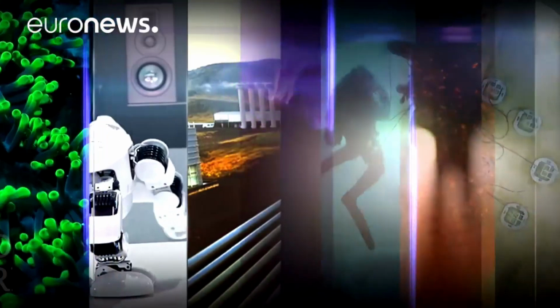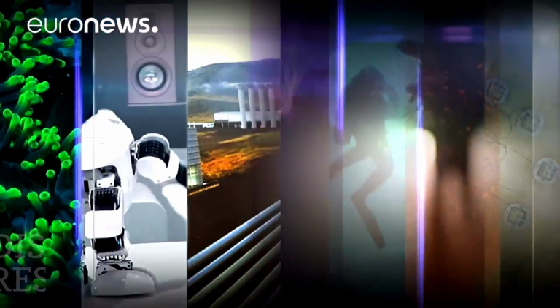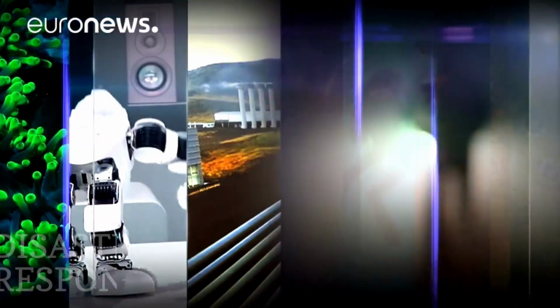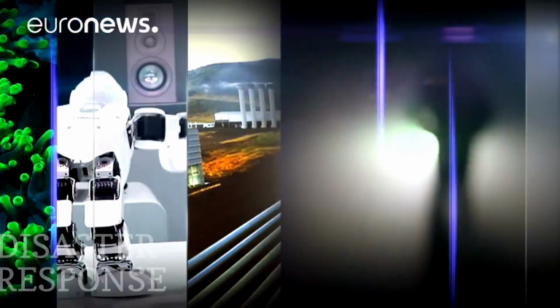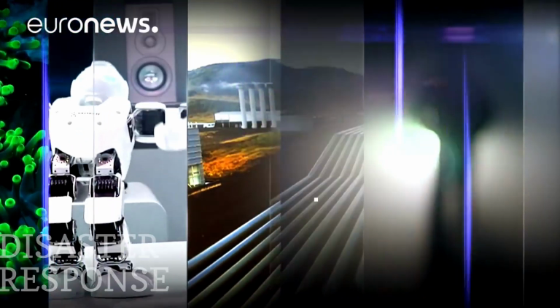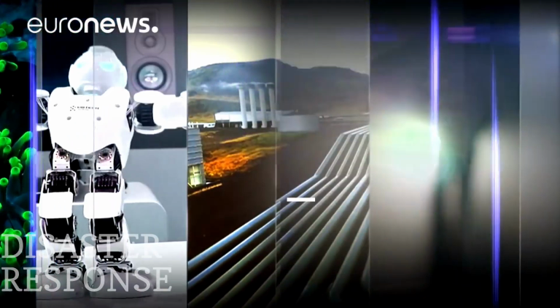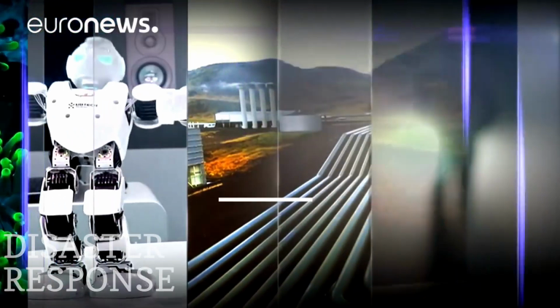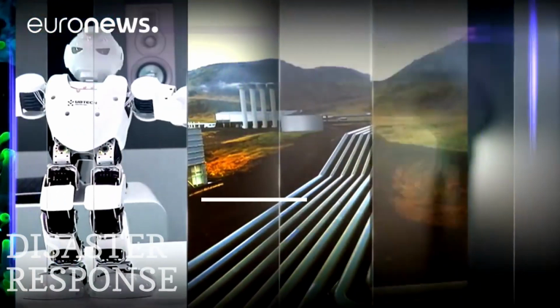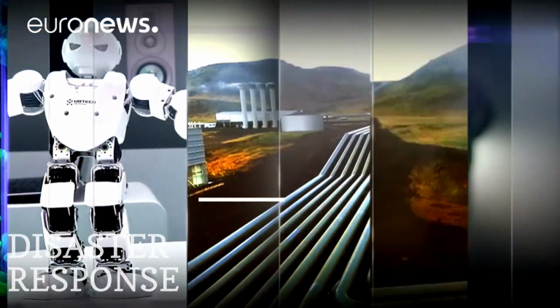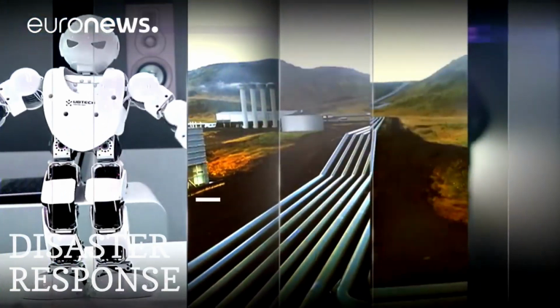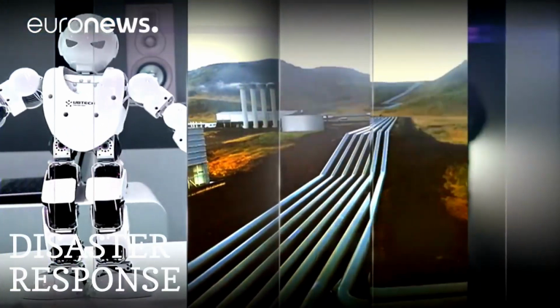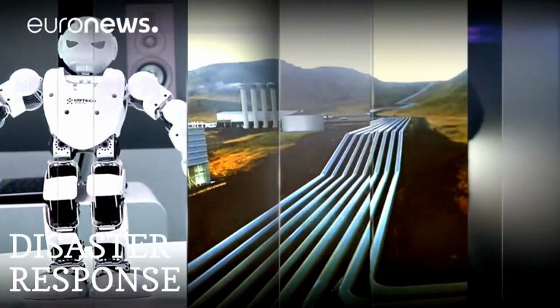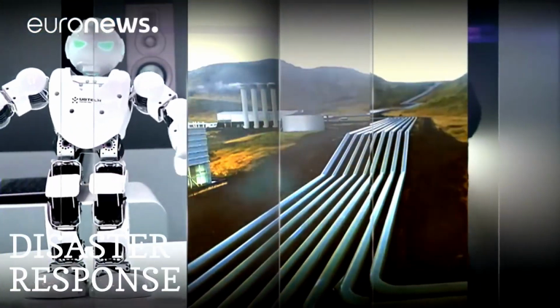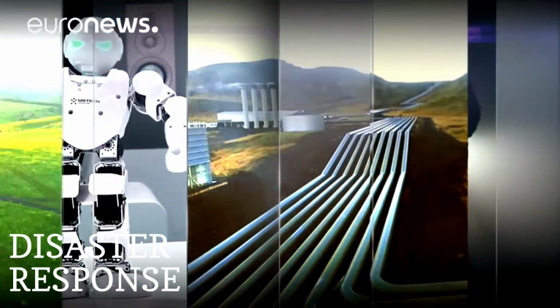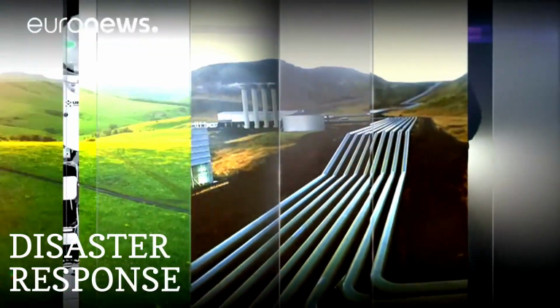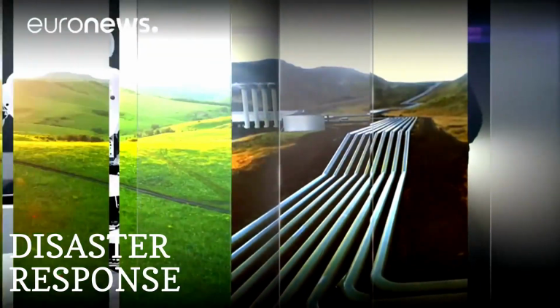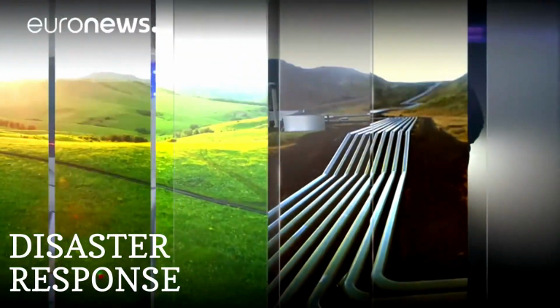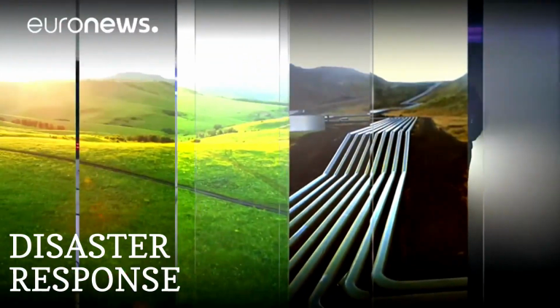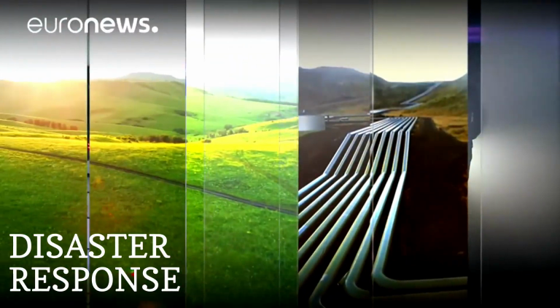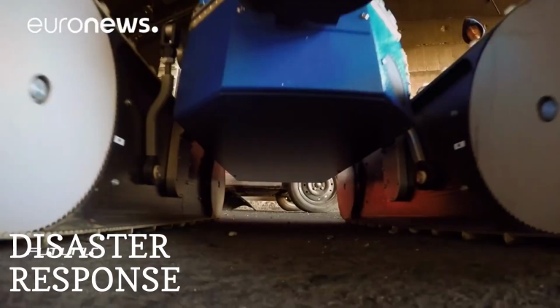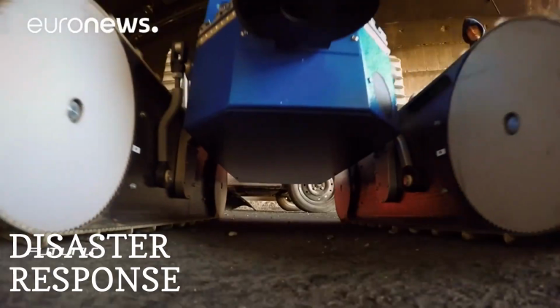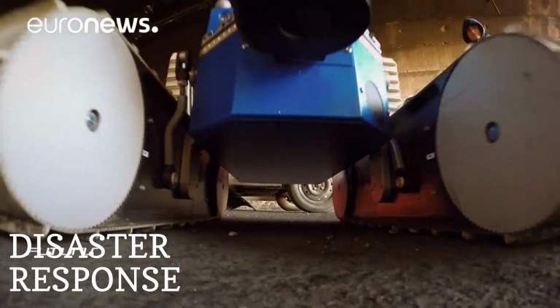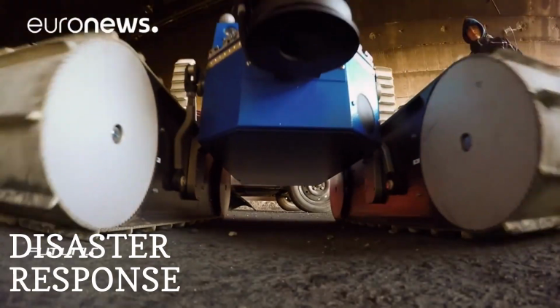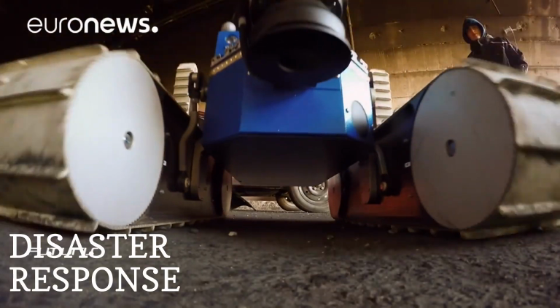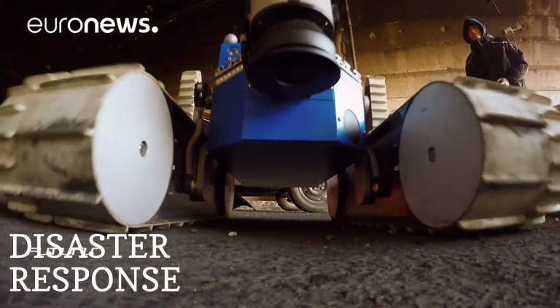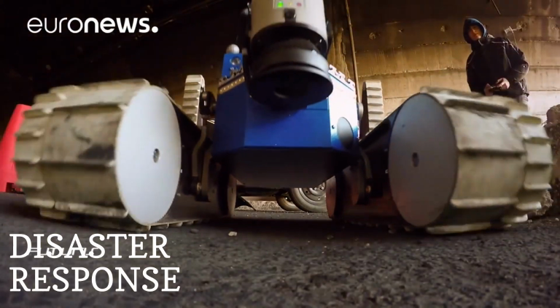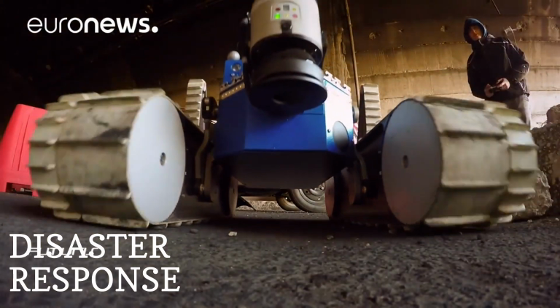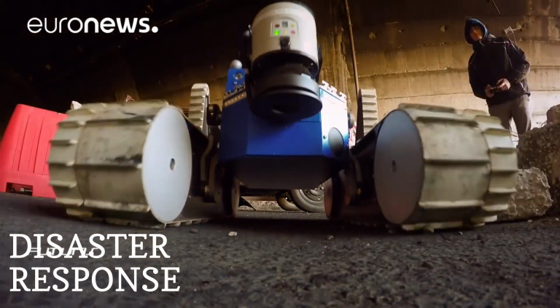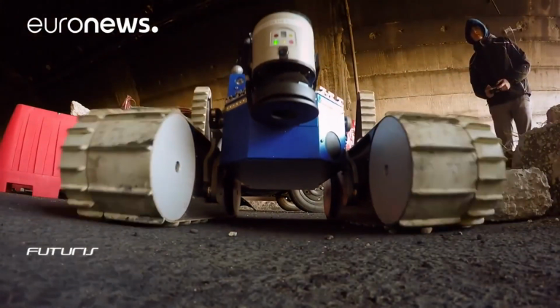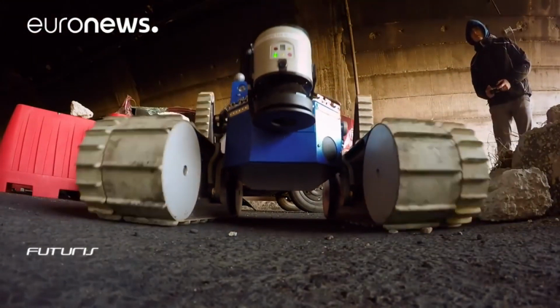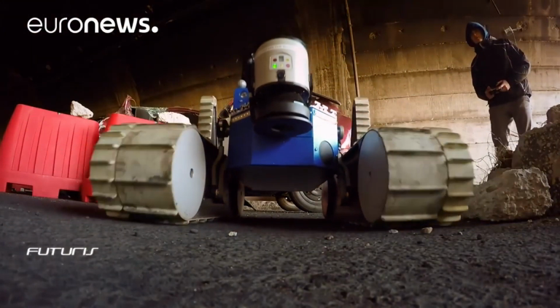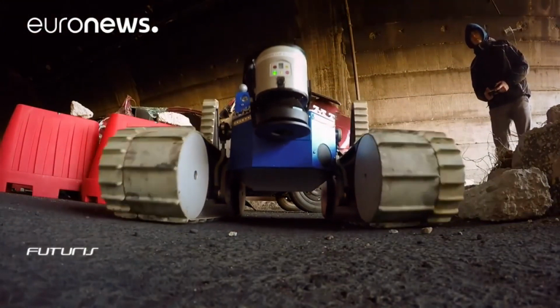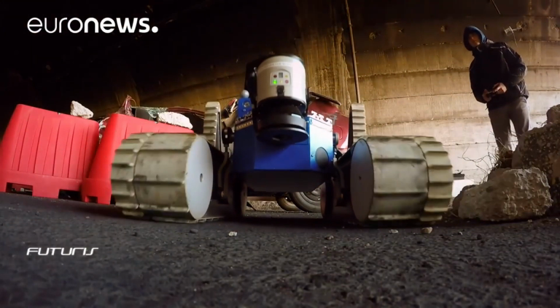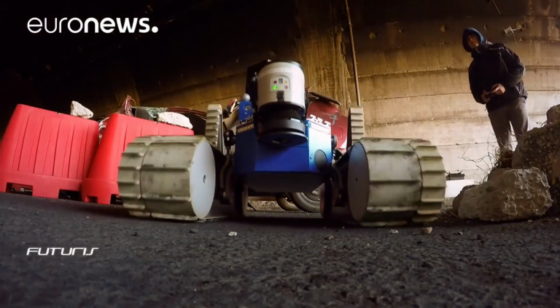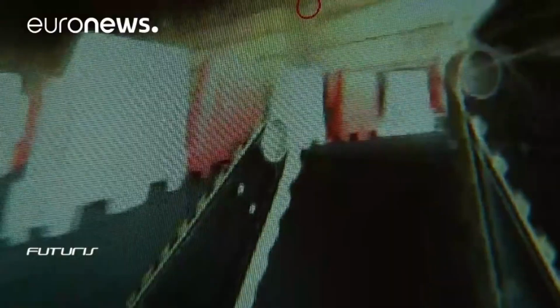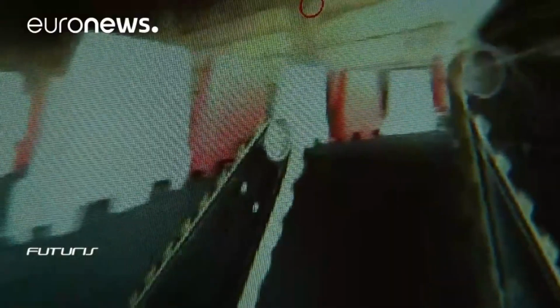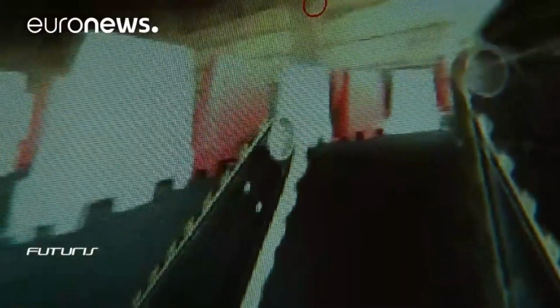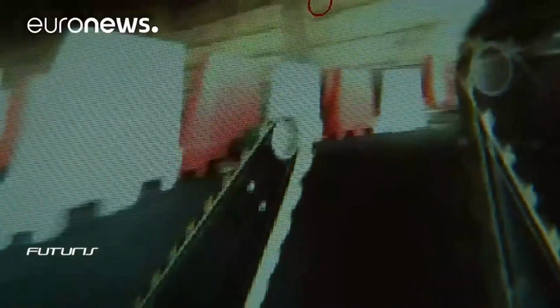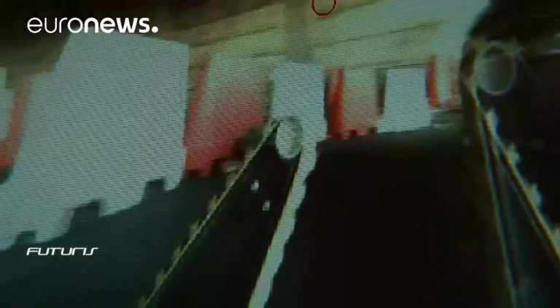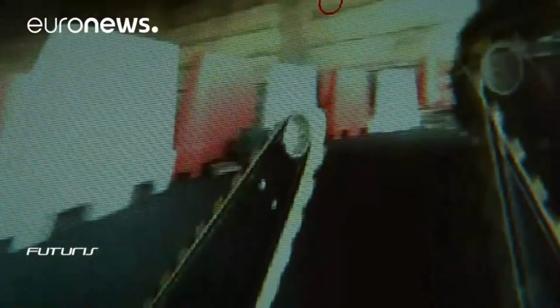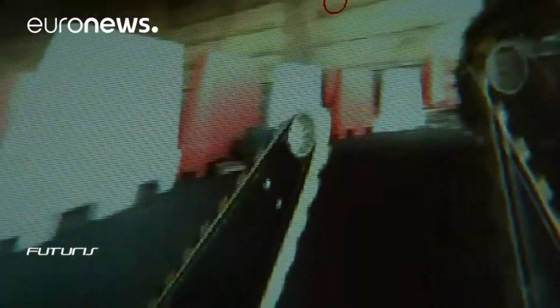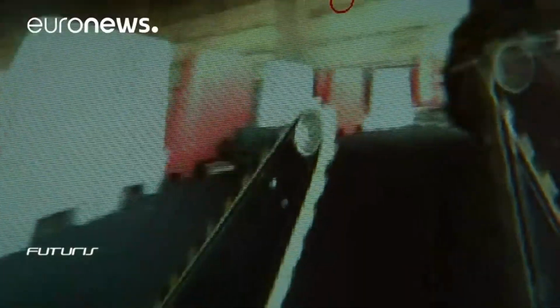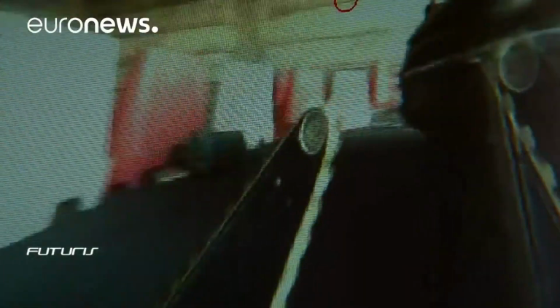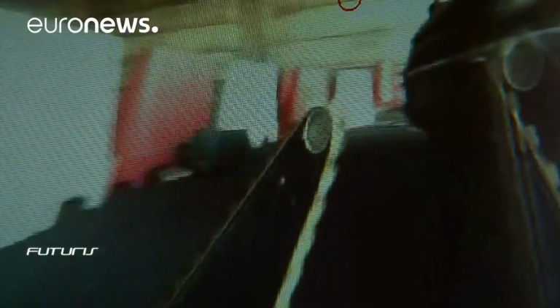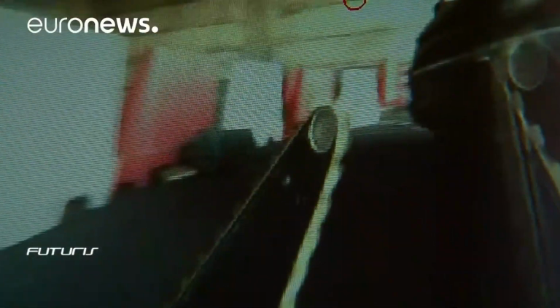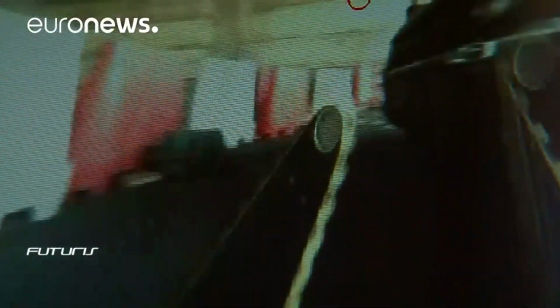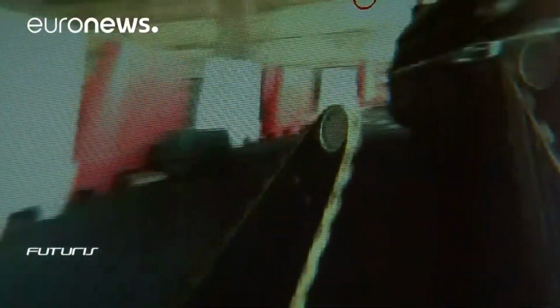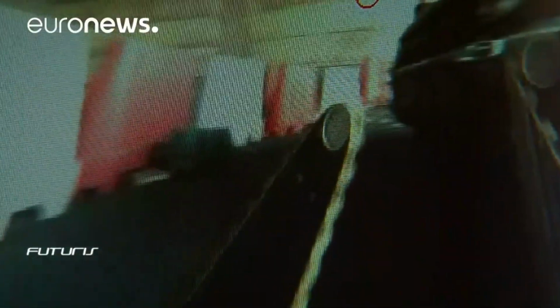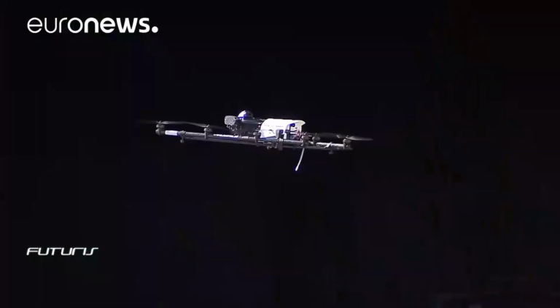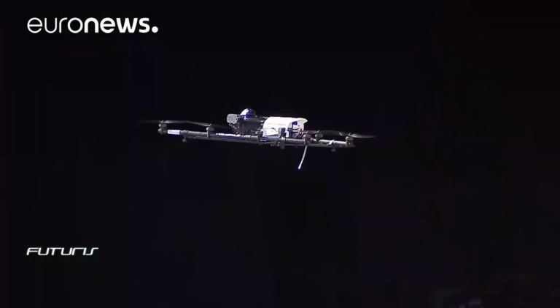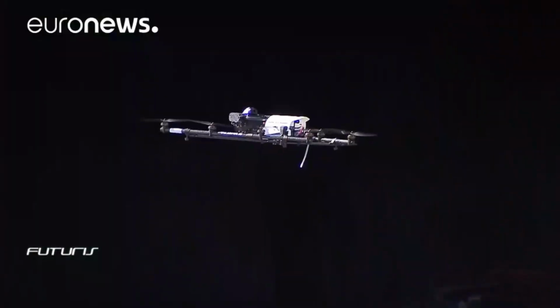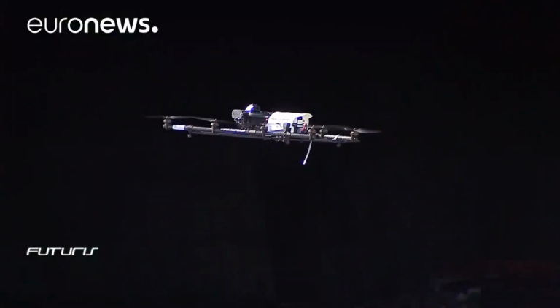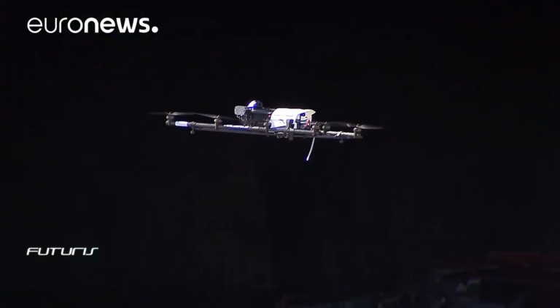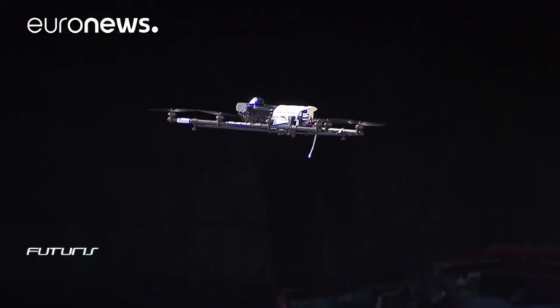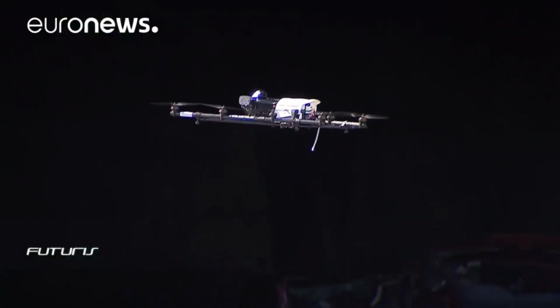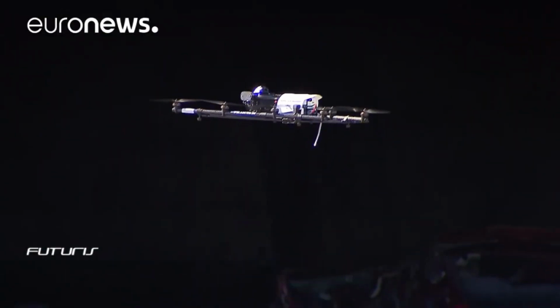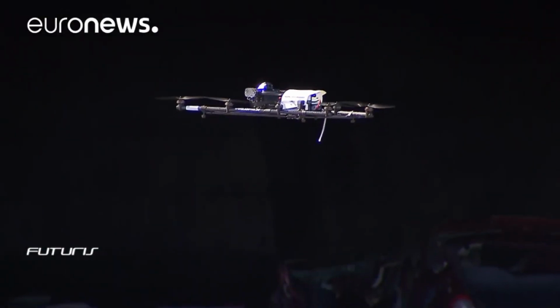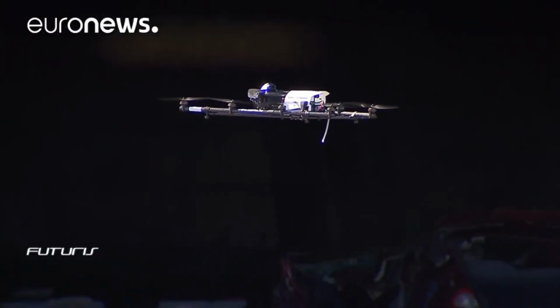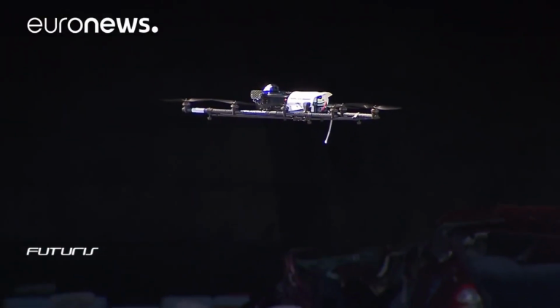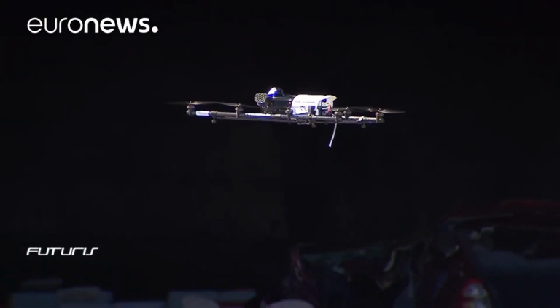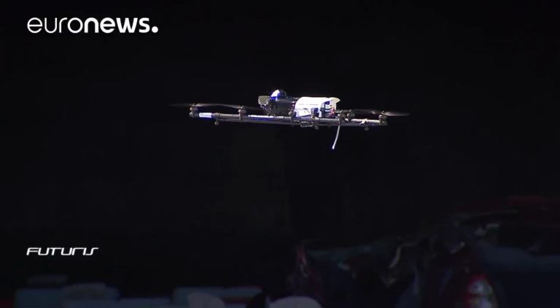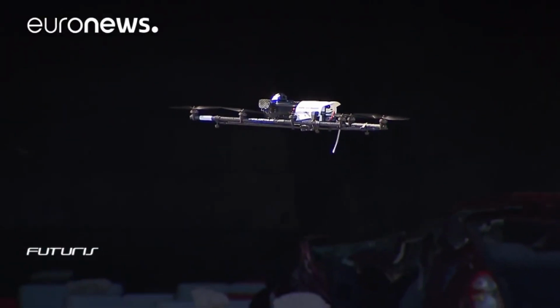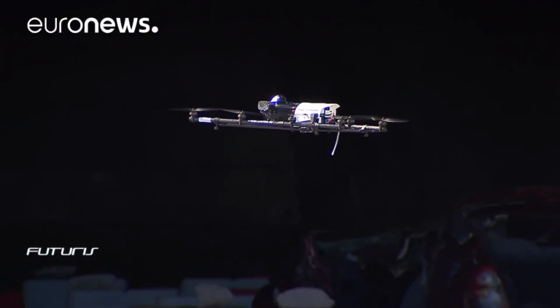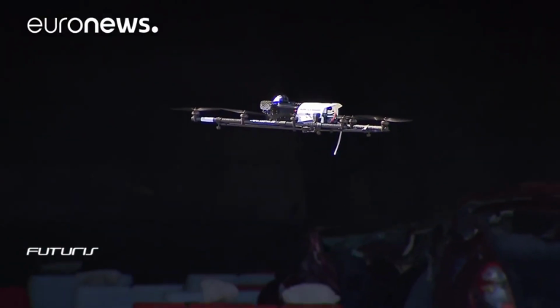In disaster response, VRB-equipped robots navigate complex environments and aid in search and rescue operations.